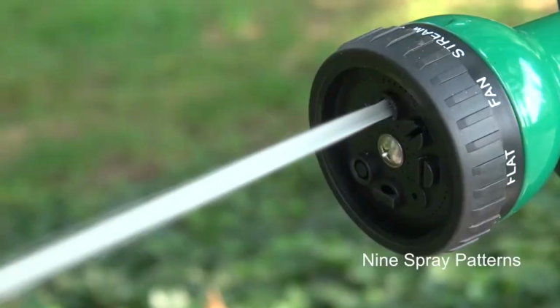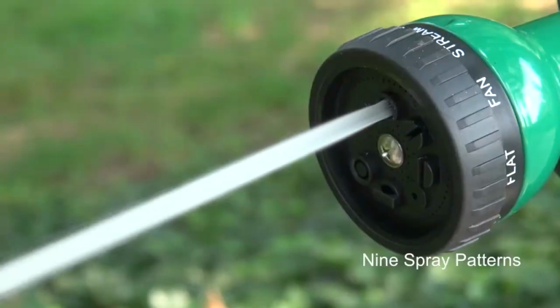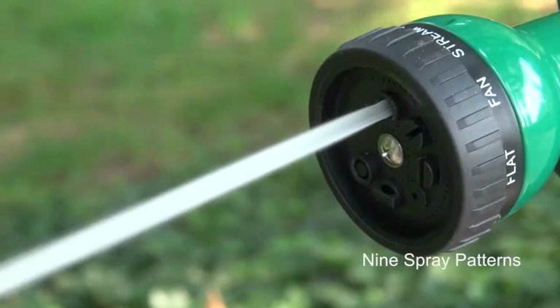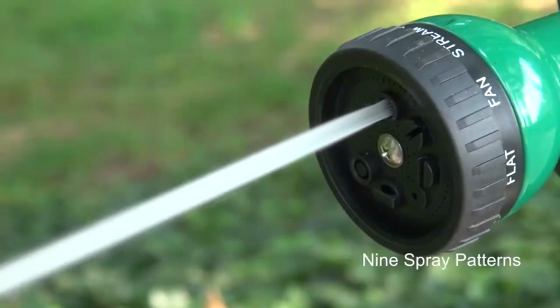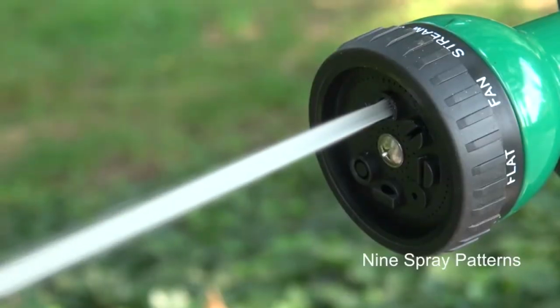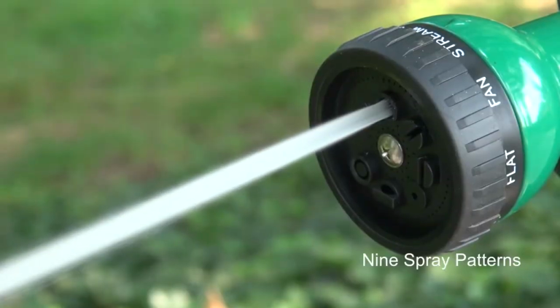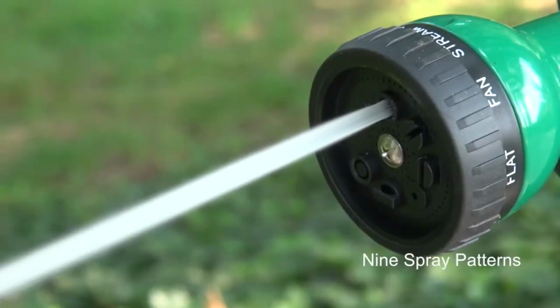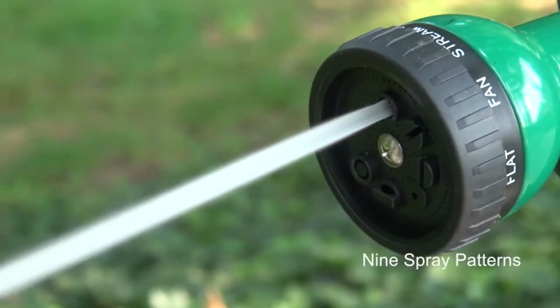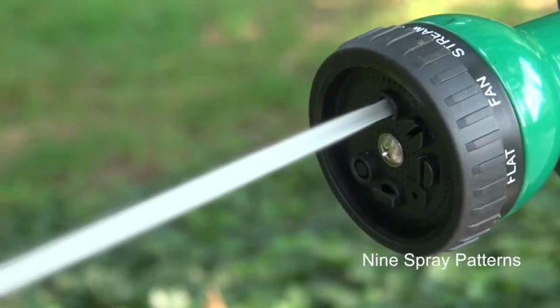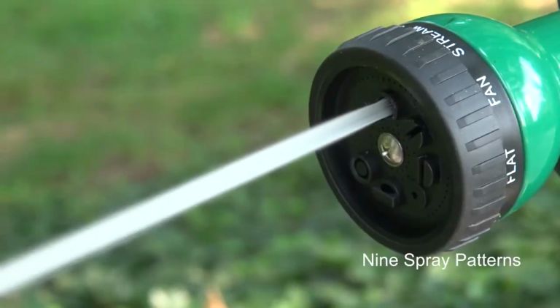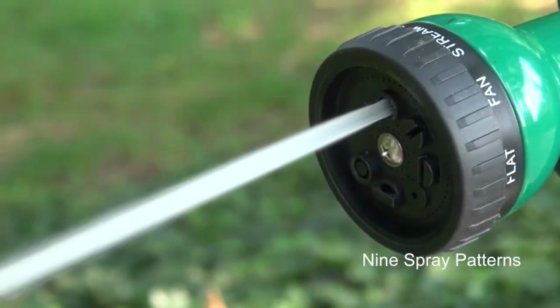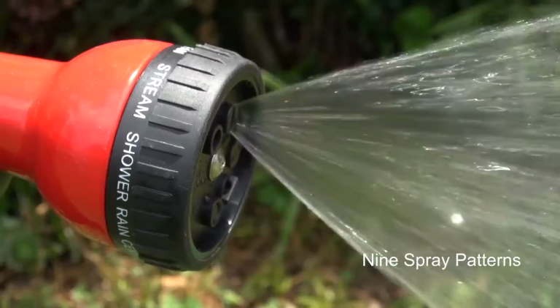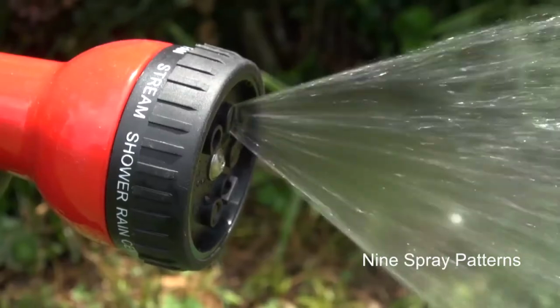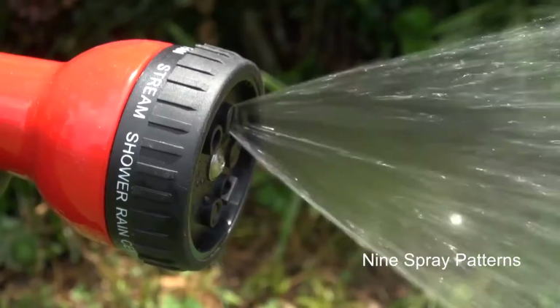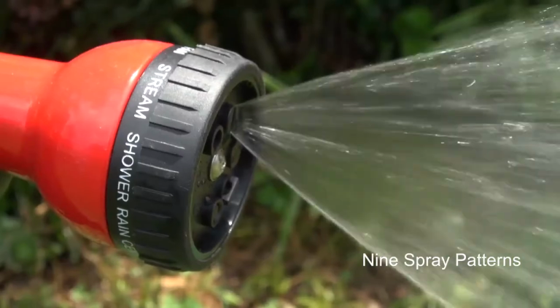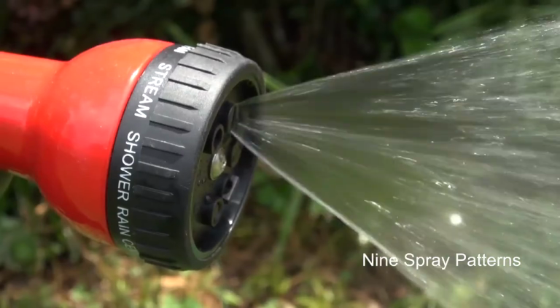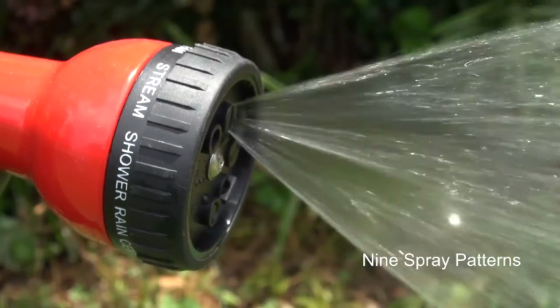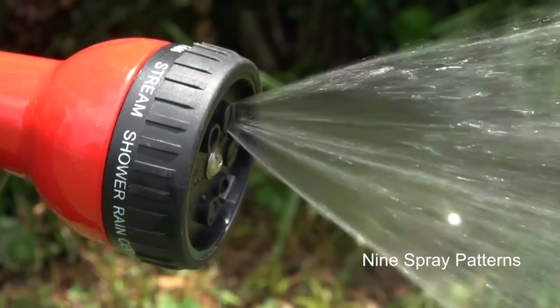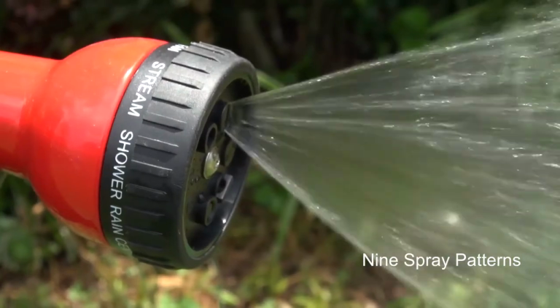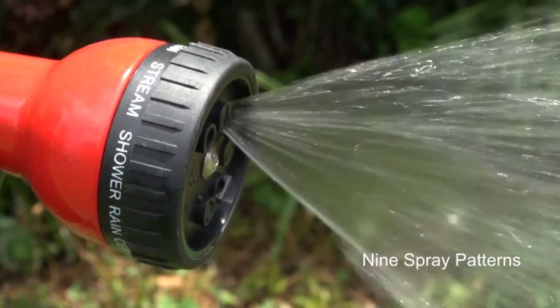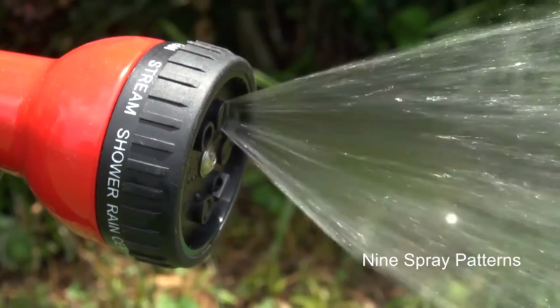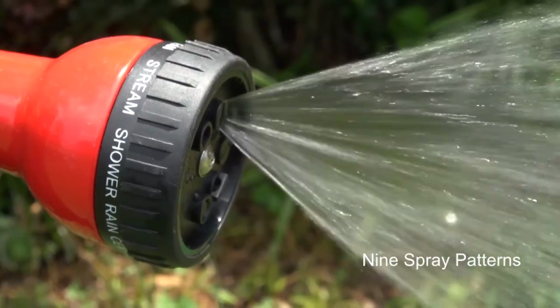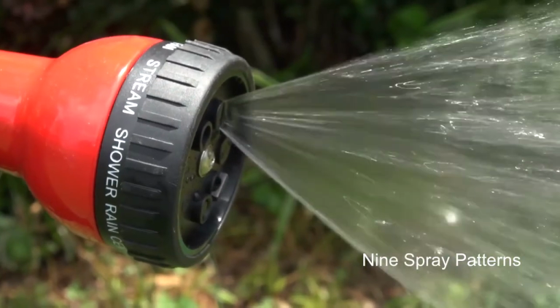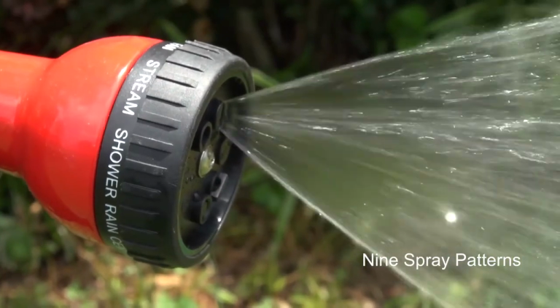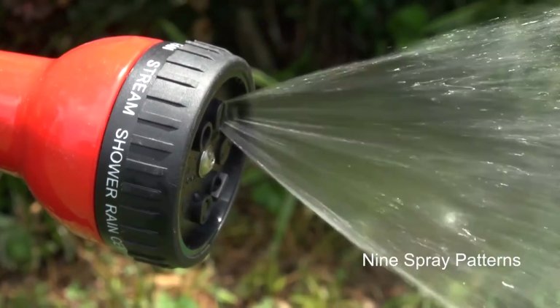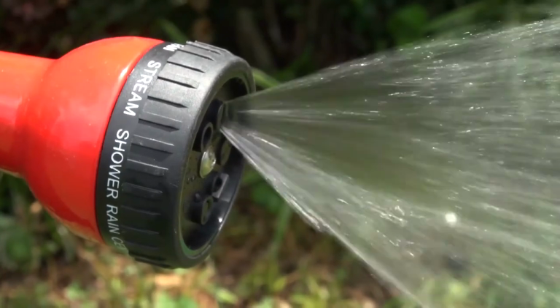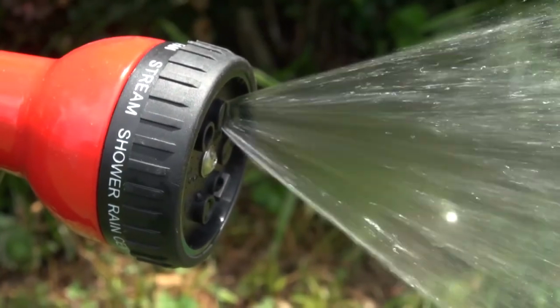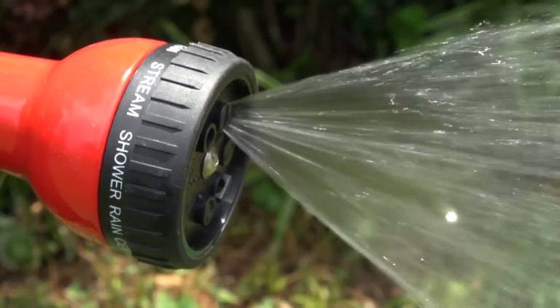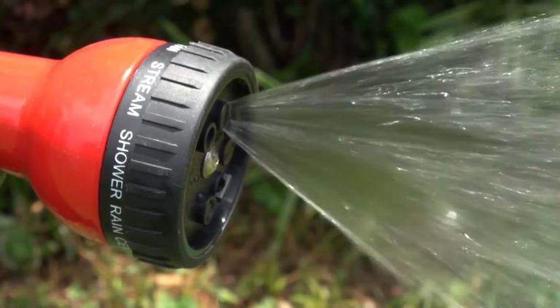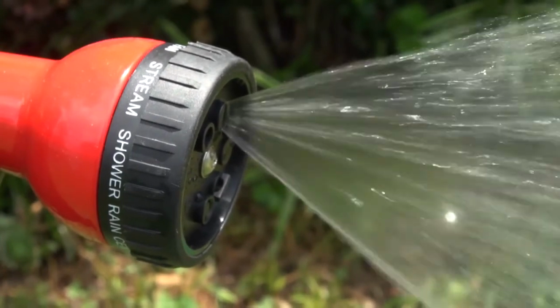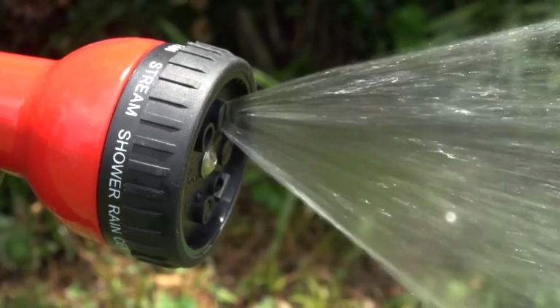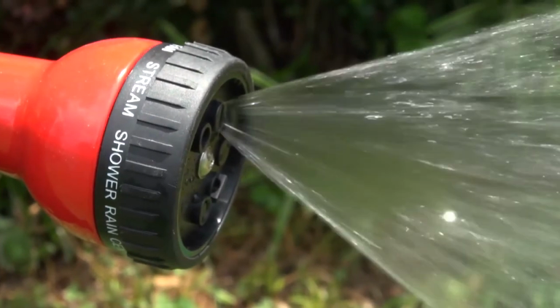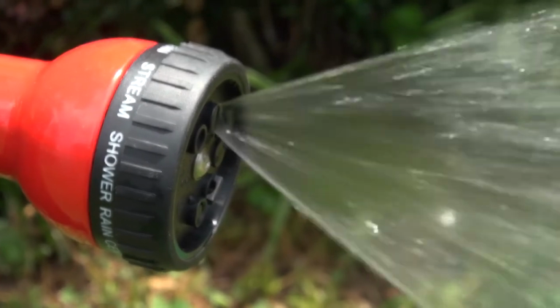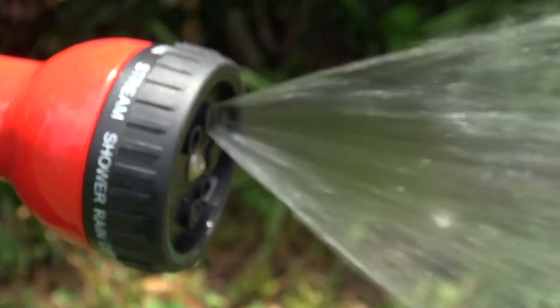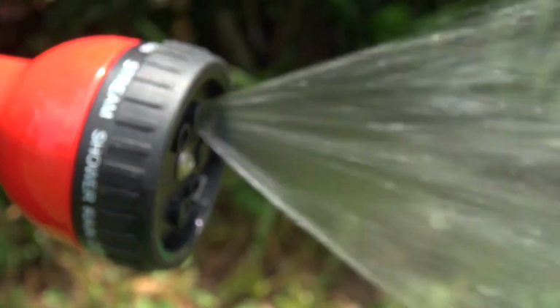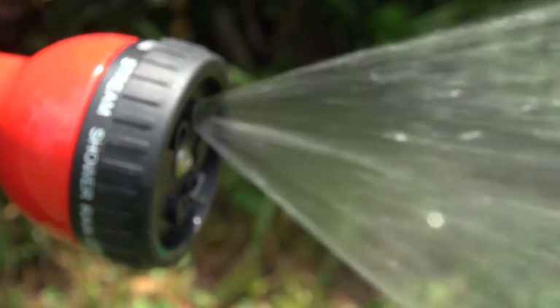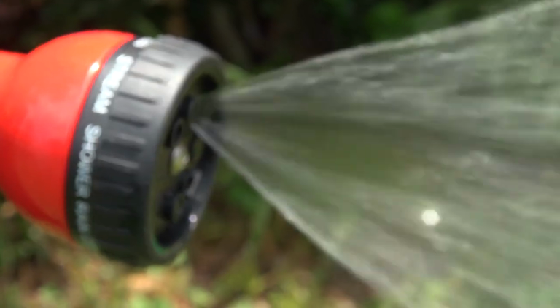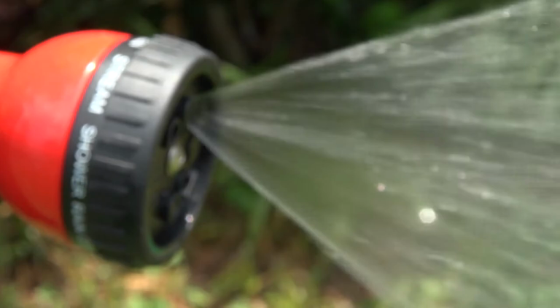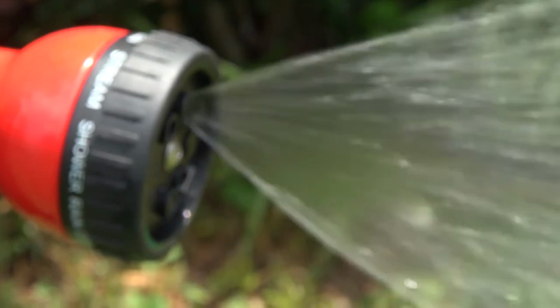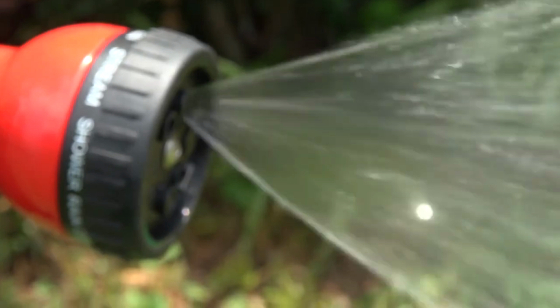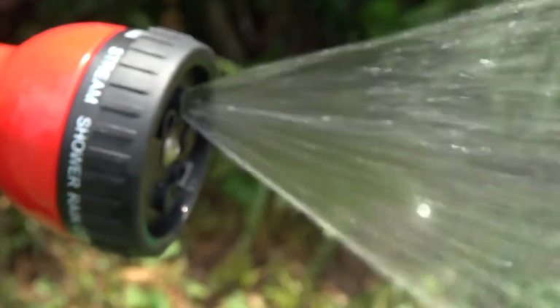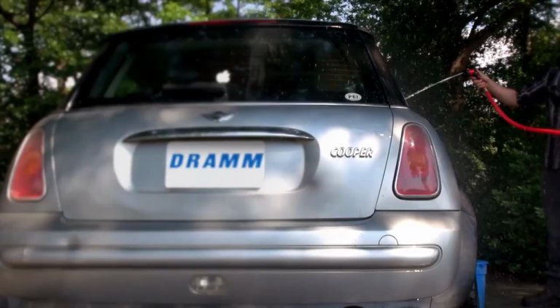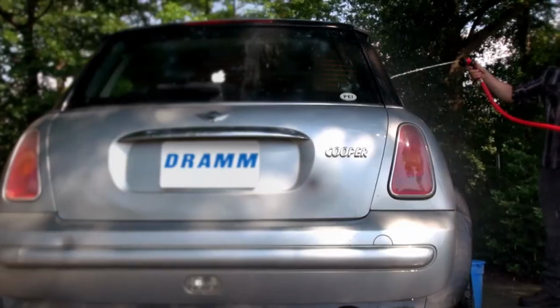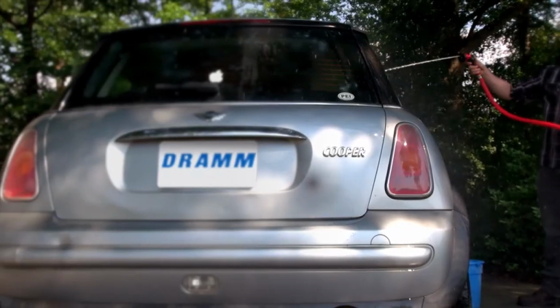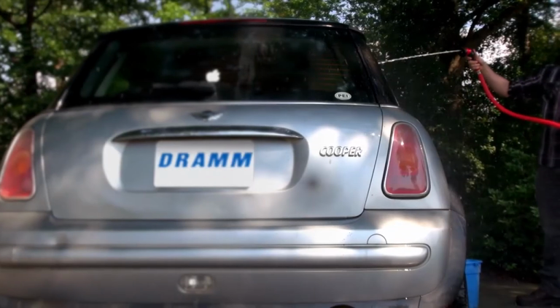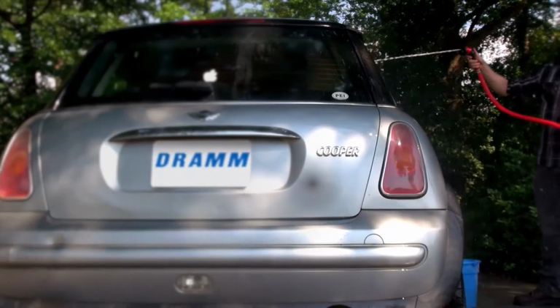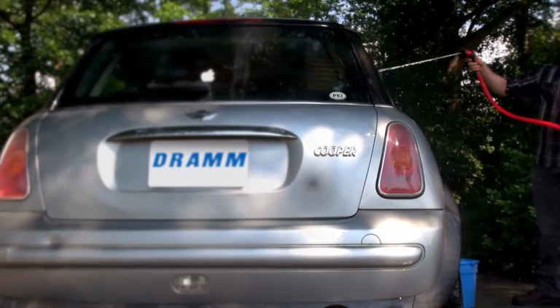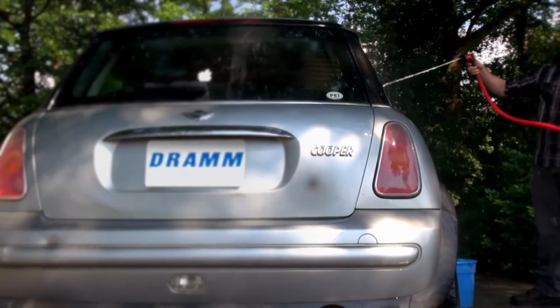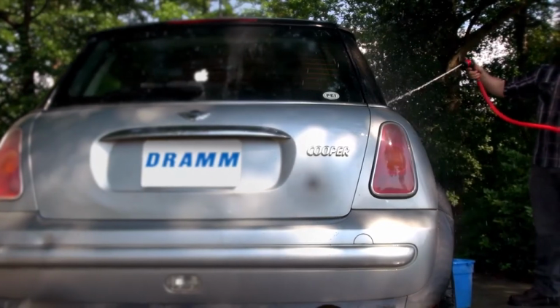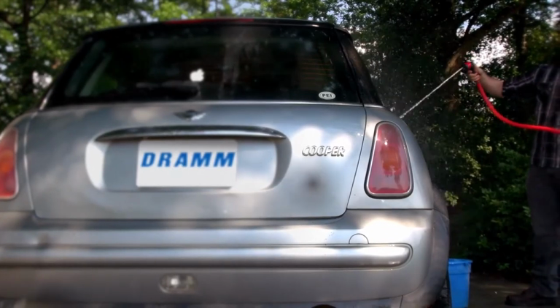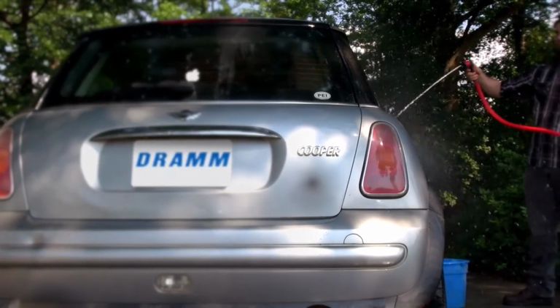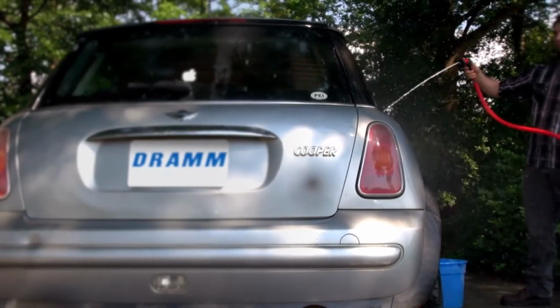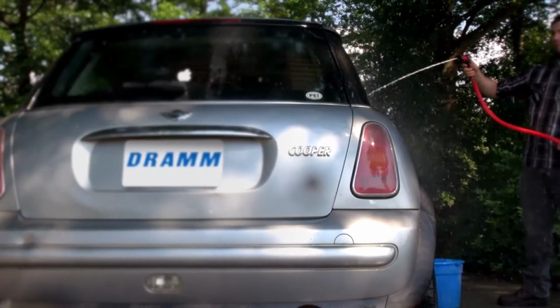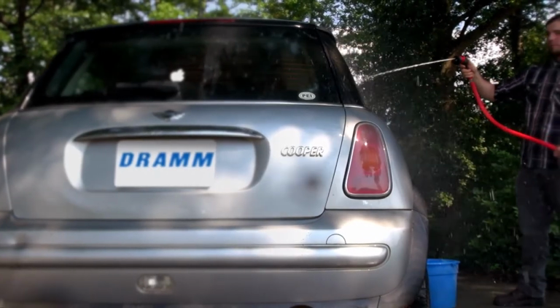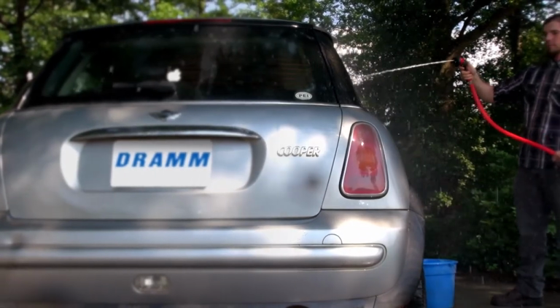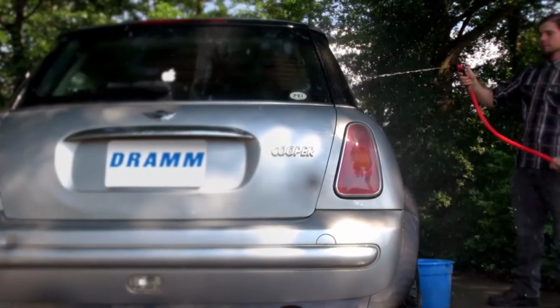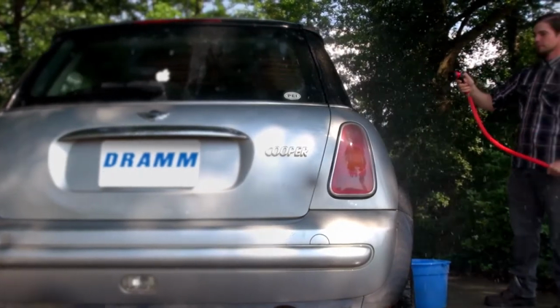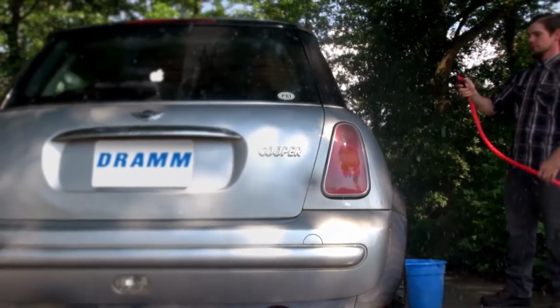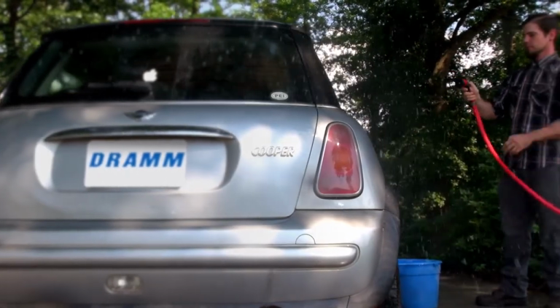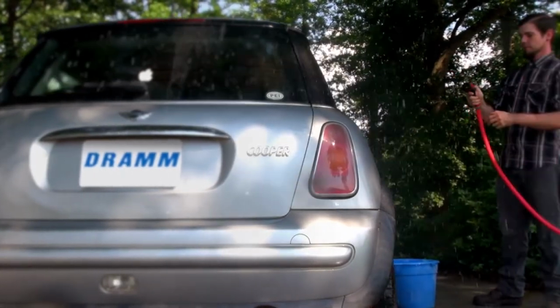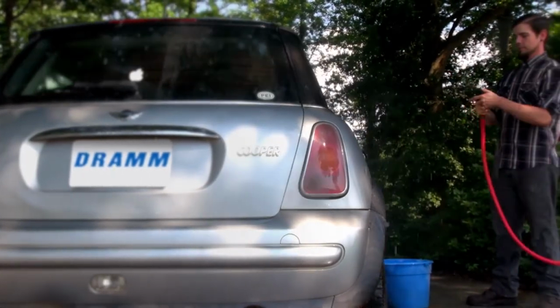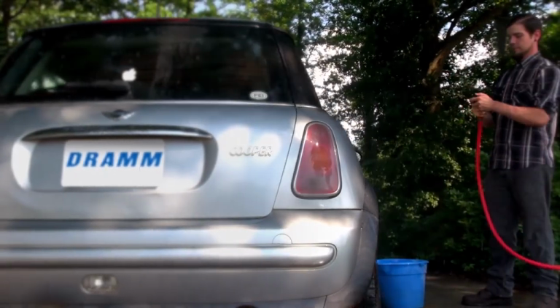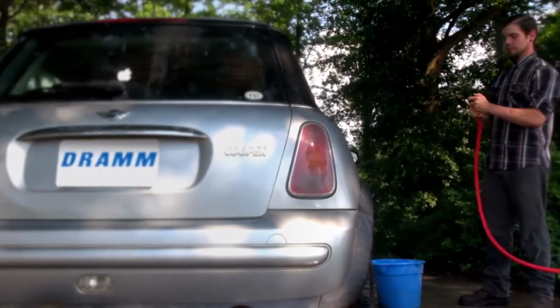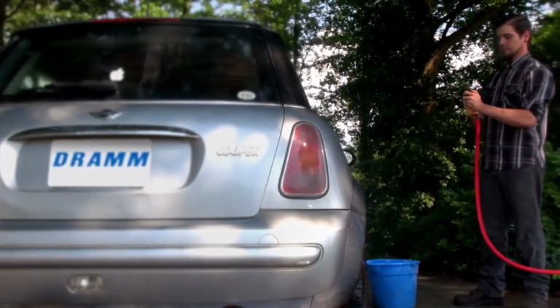pretty much anything that you need to do in the garden, washing your car — a super versatile tool, excellent on the end of a hose.